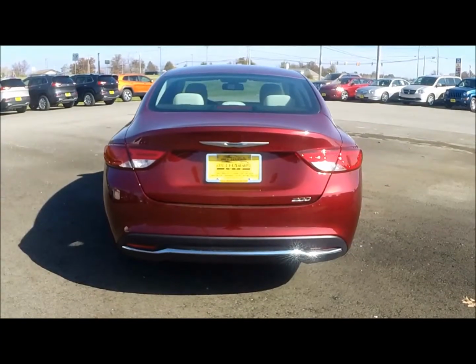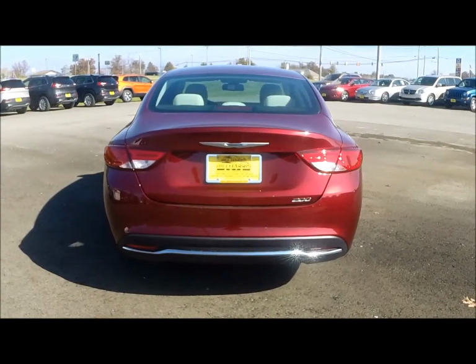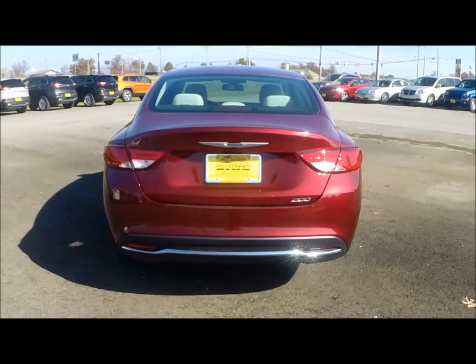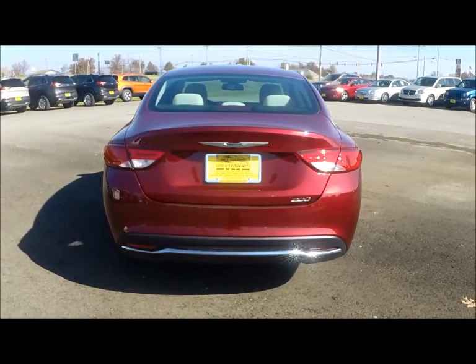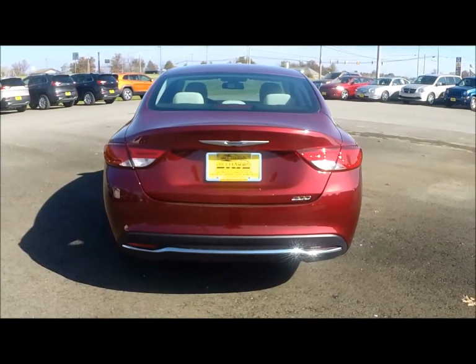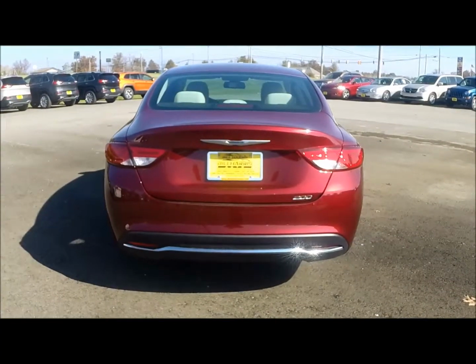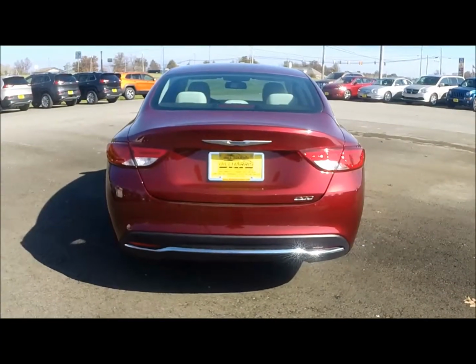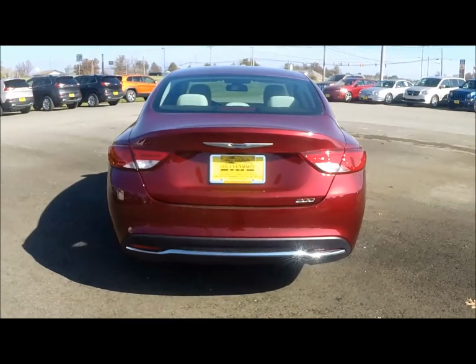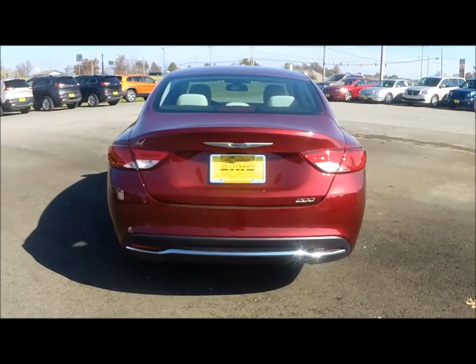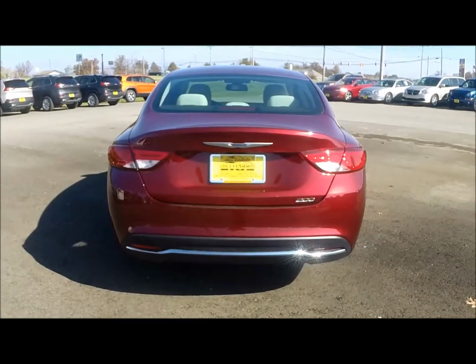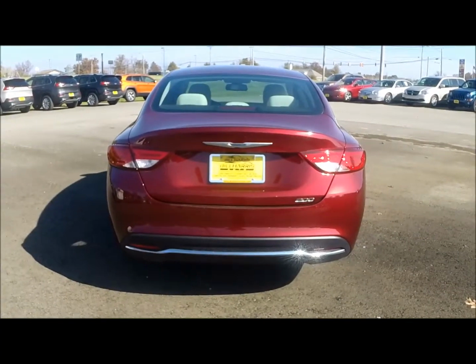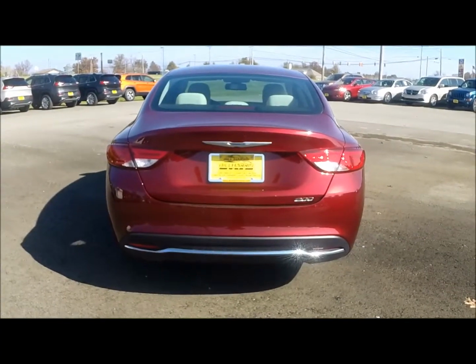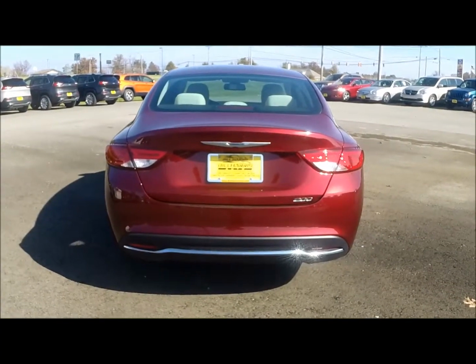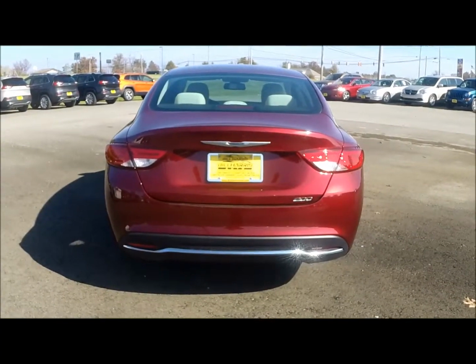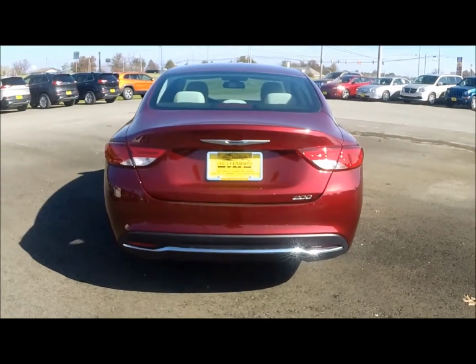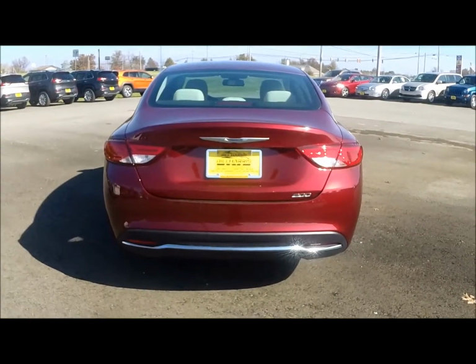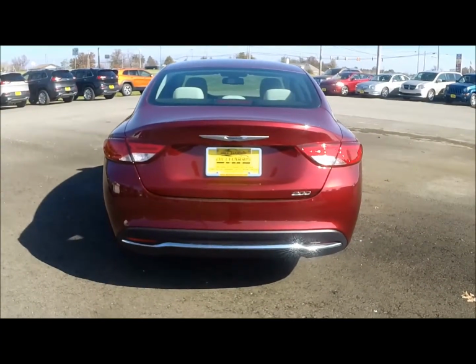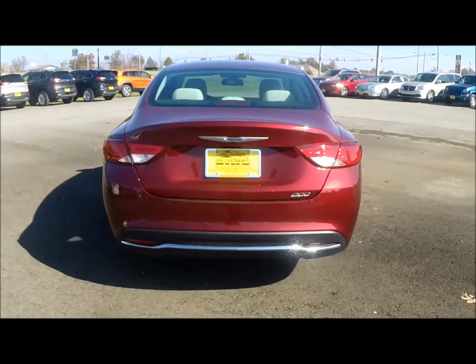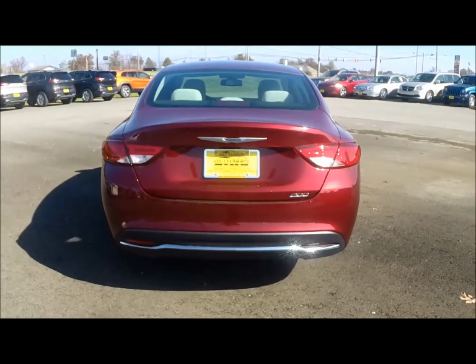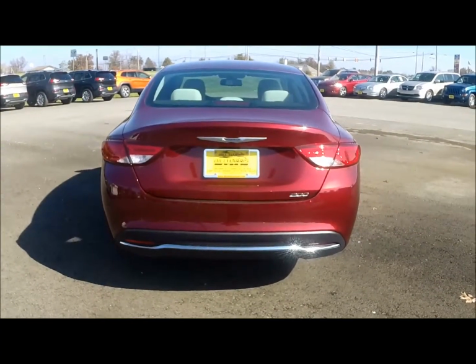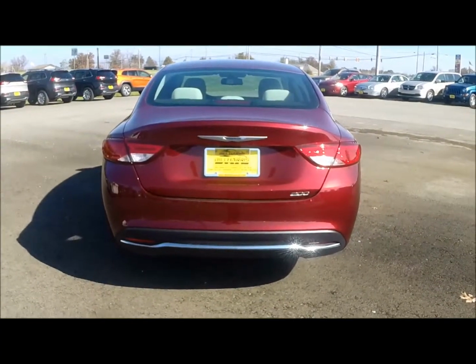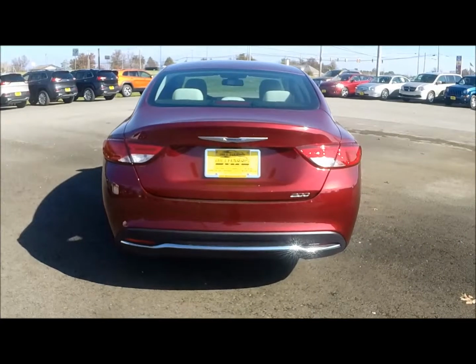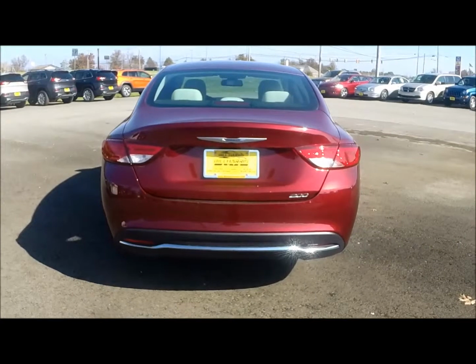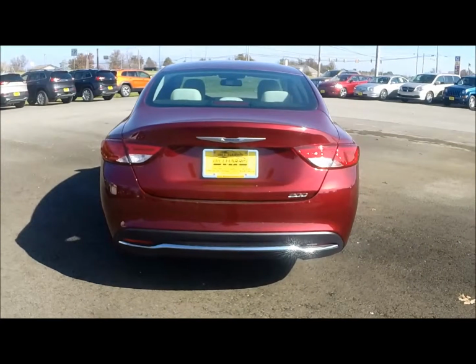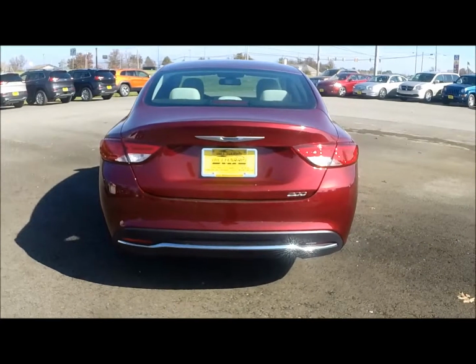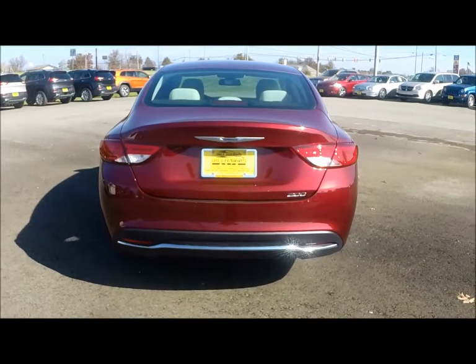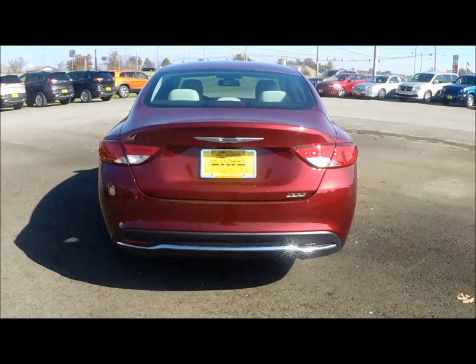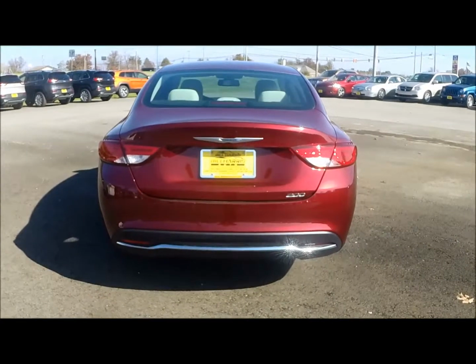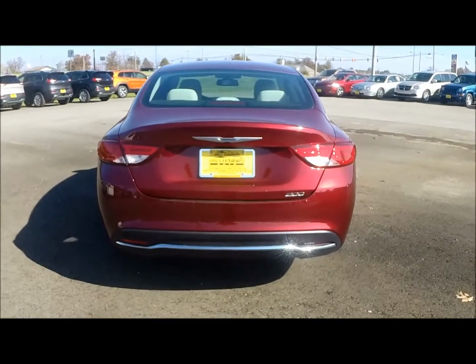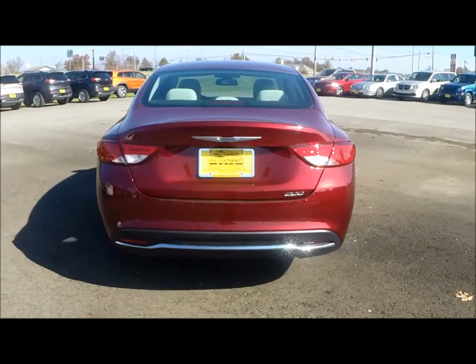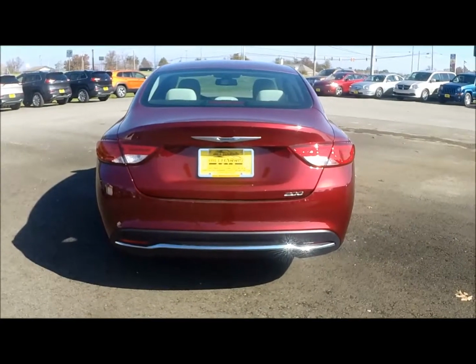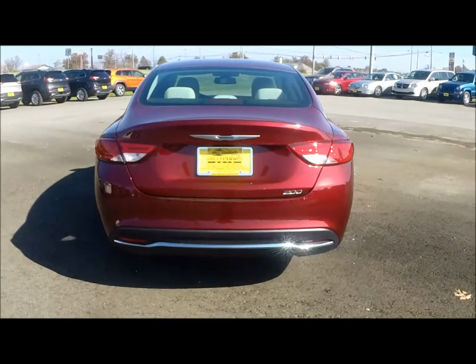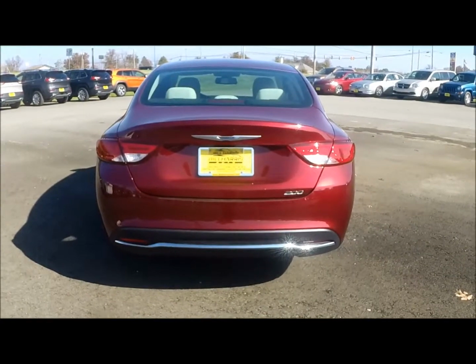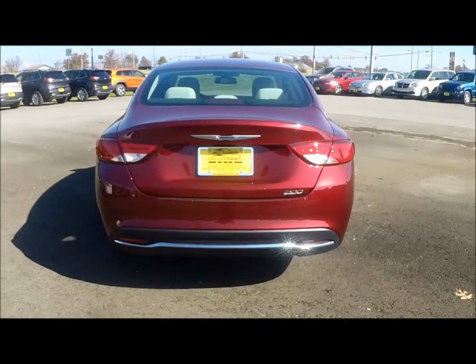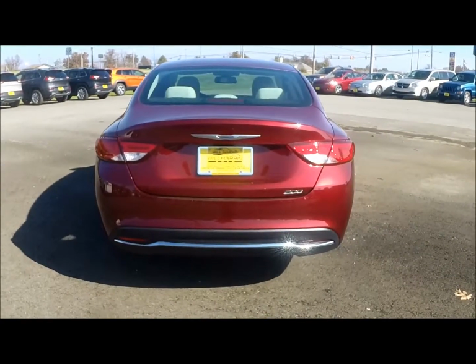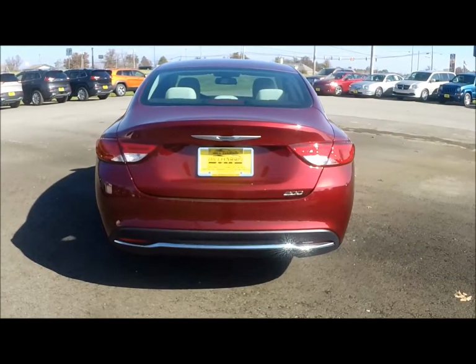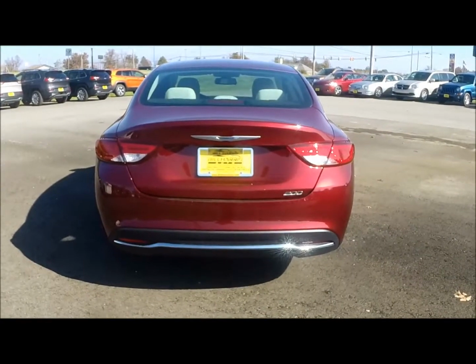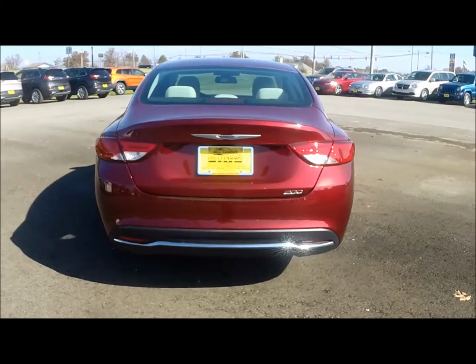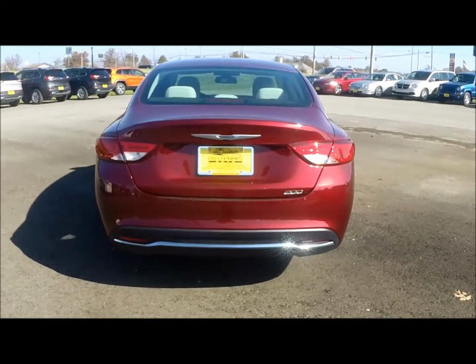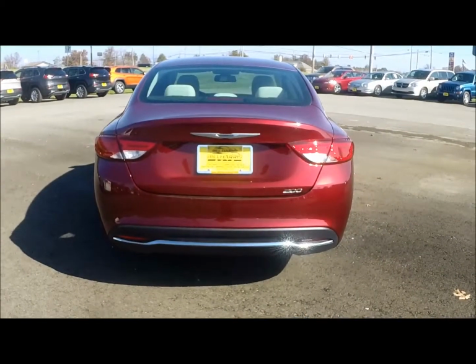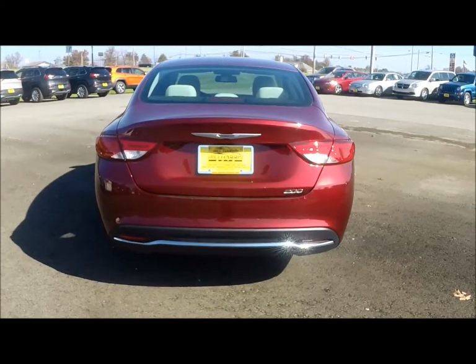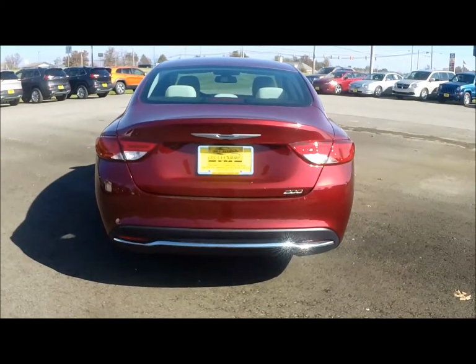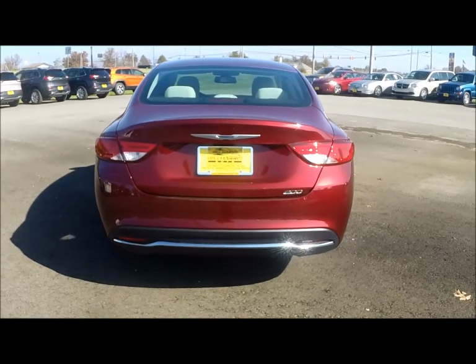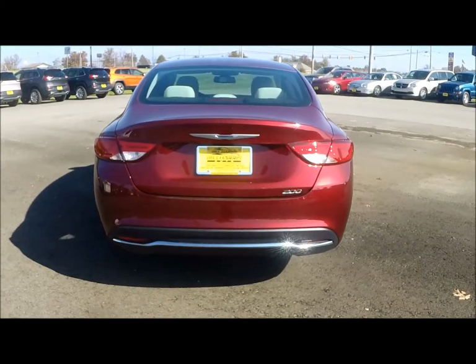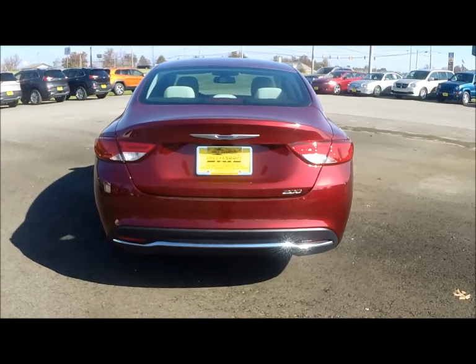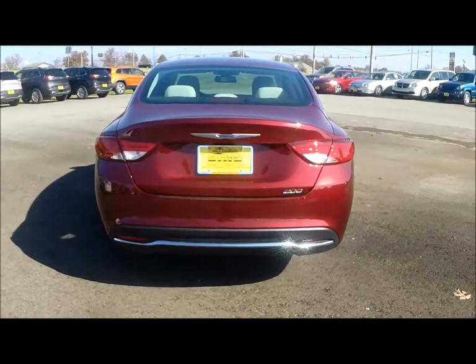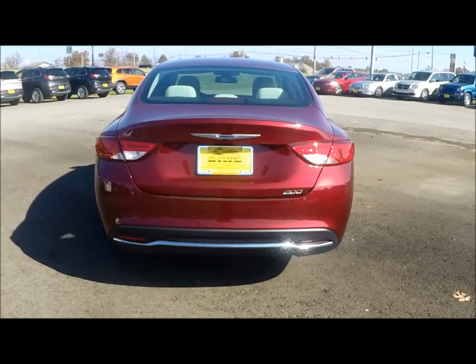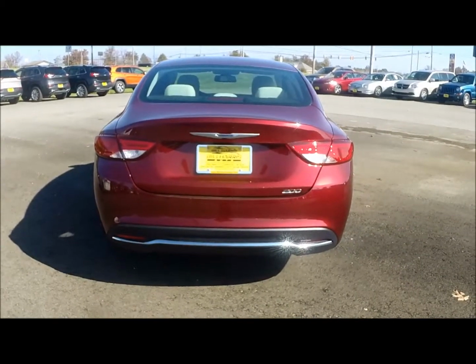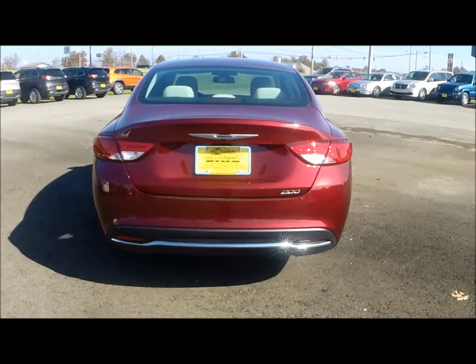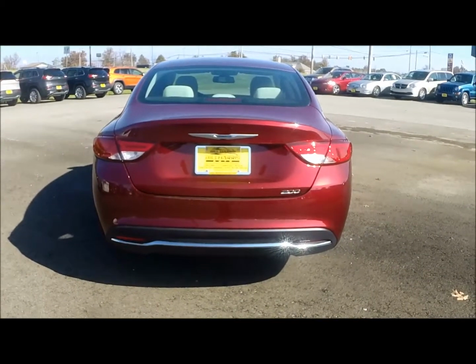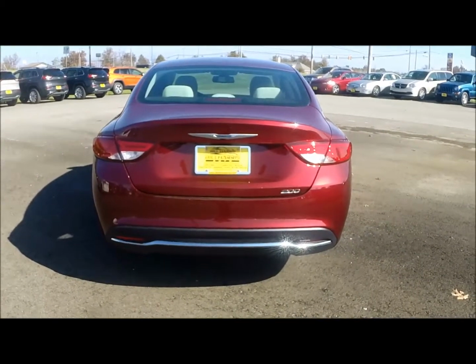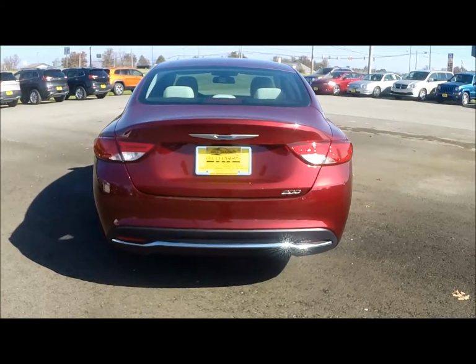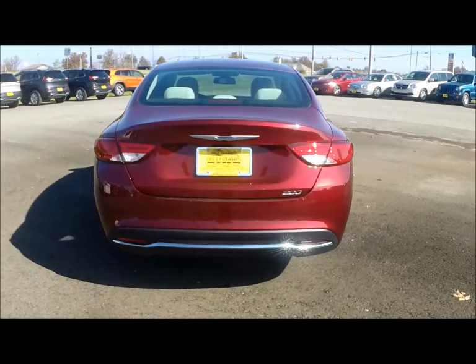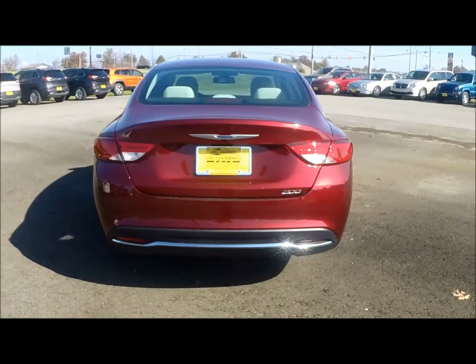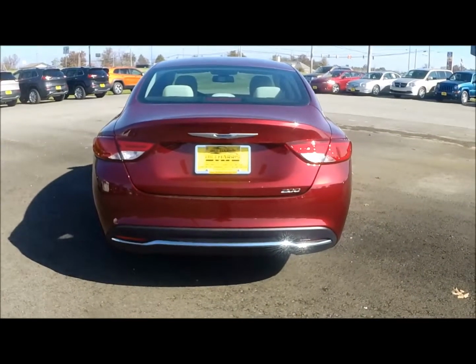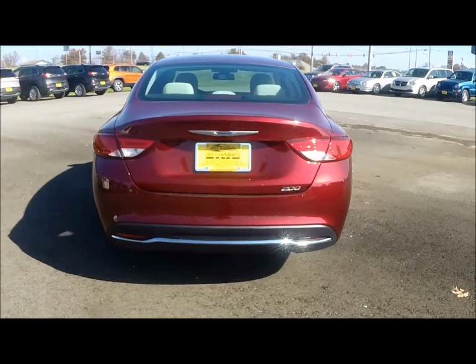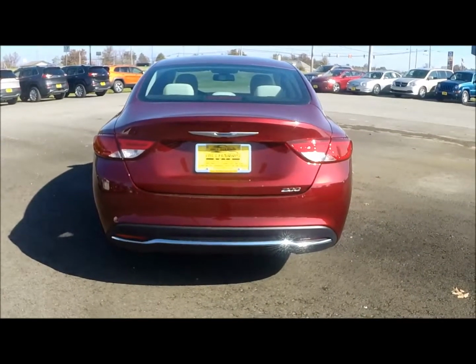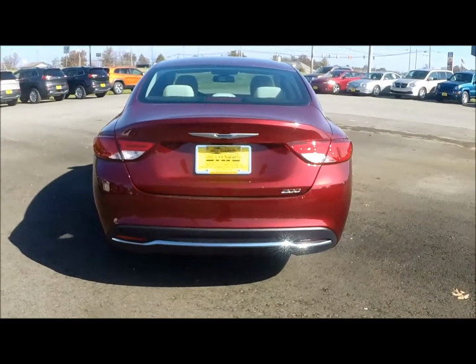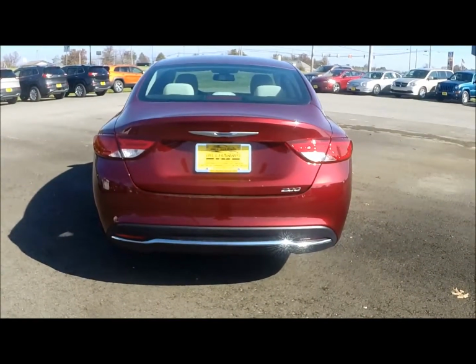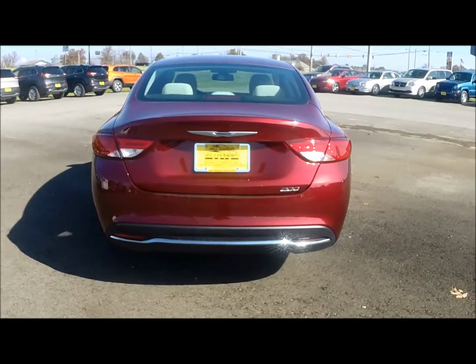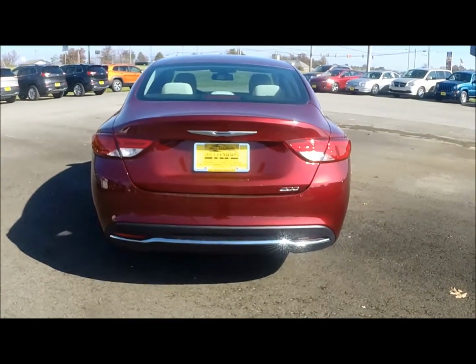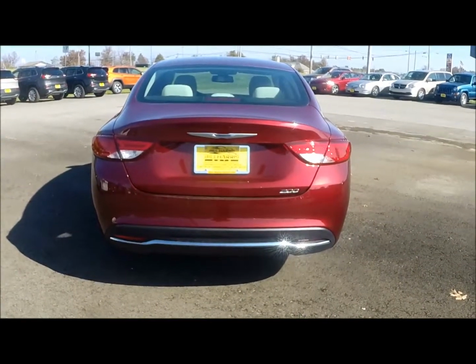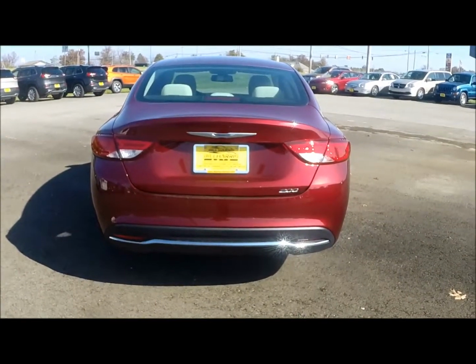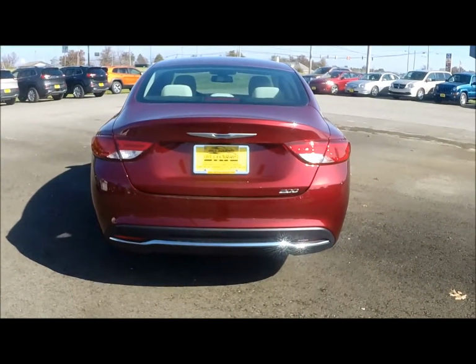To further the look of the 200, the rear is accented with LED tail lamps, chrome badging, and a hidden exhaust.